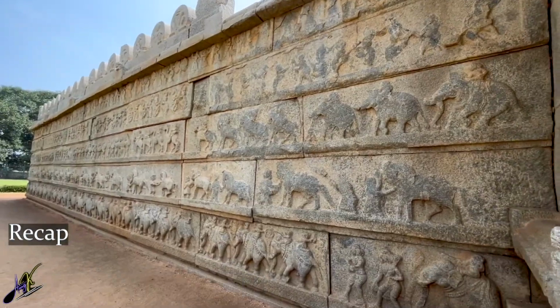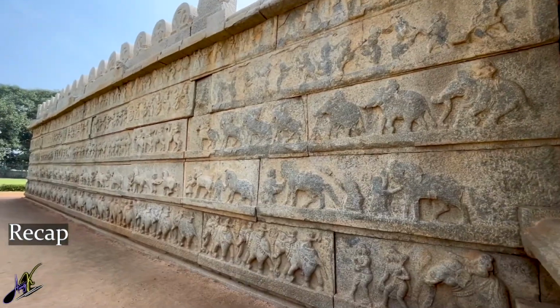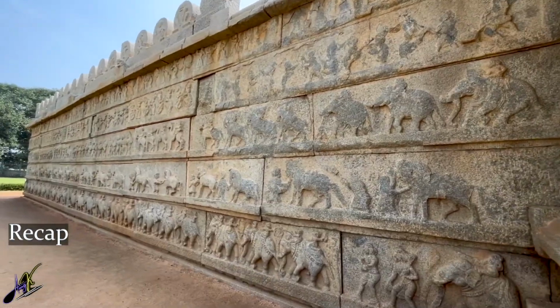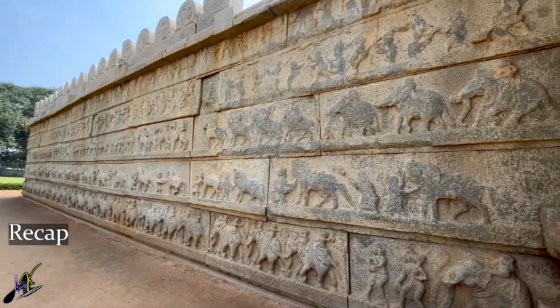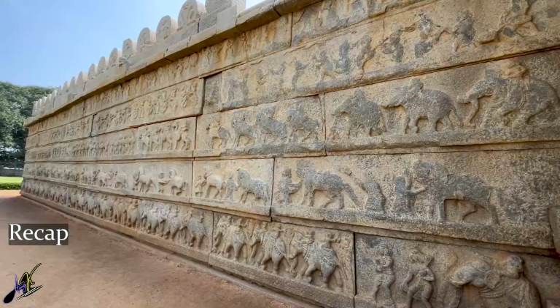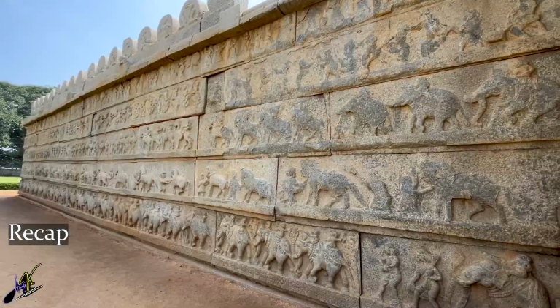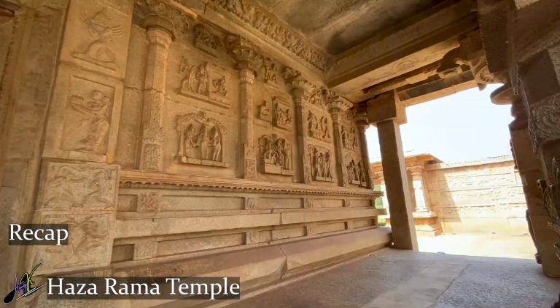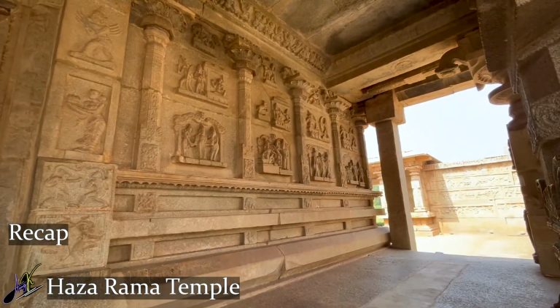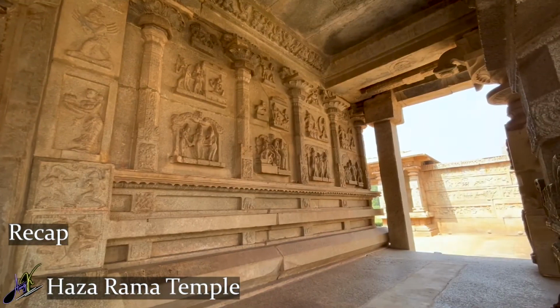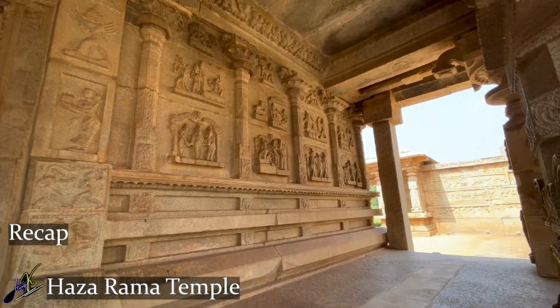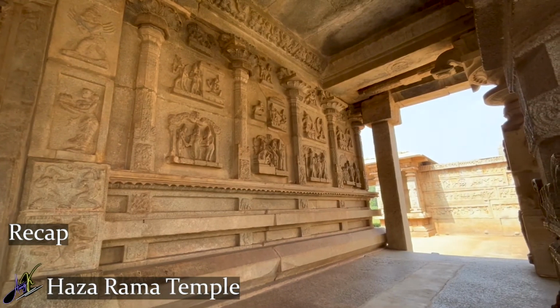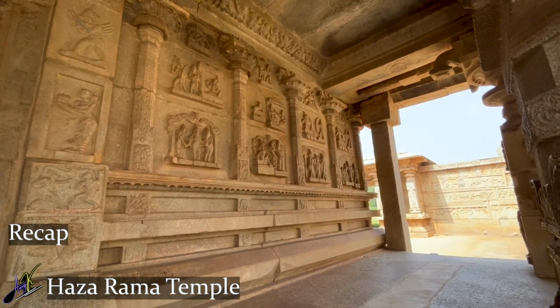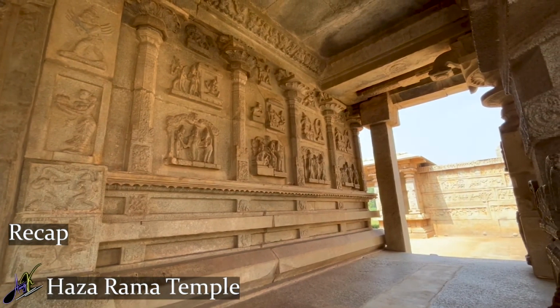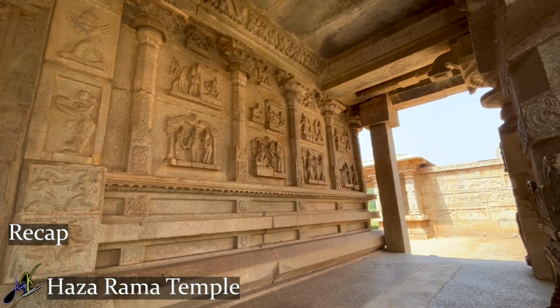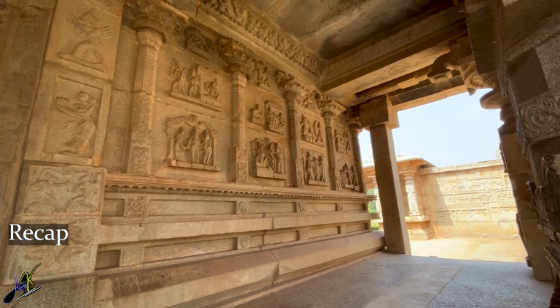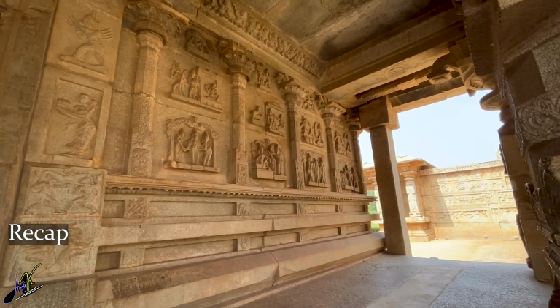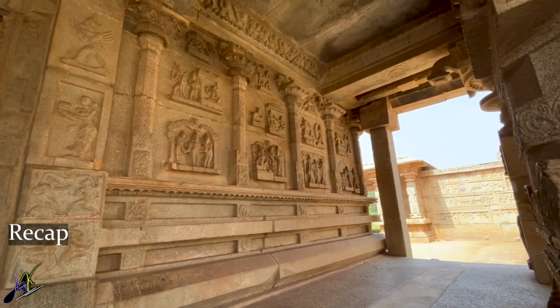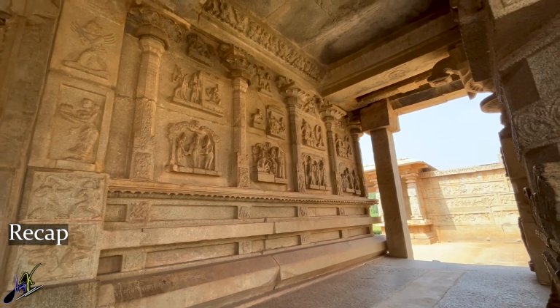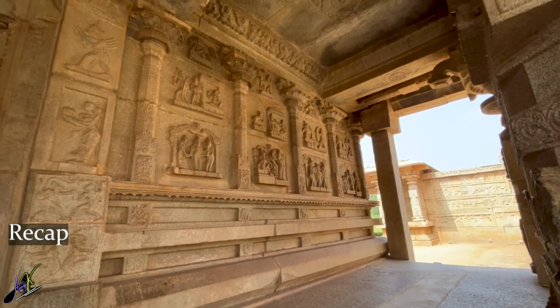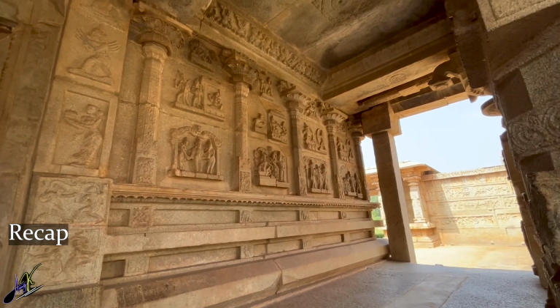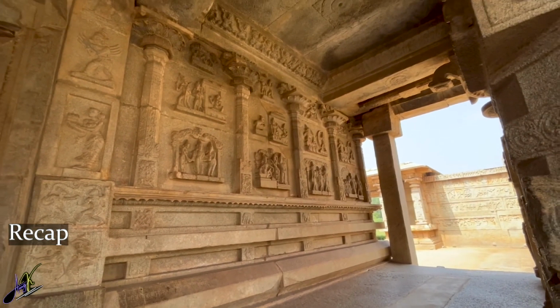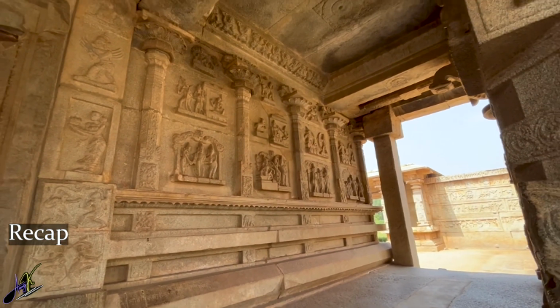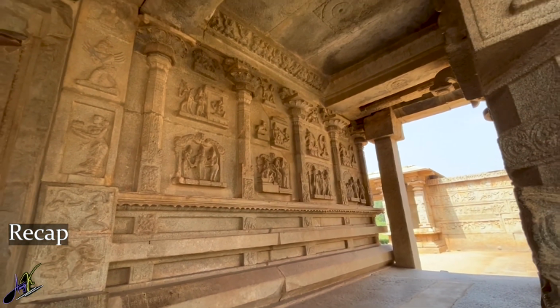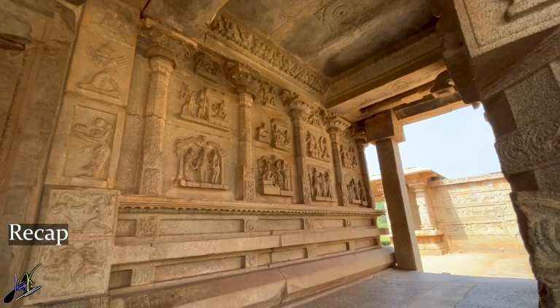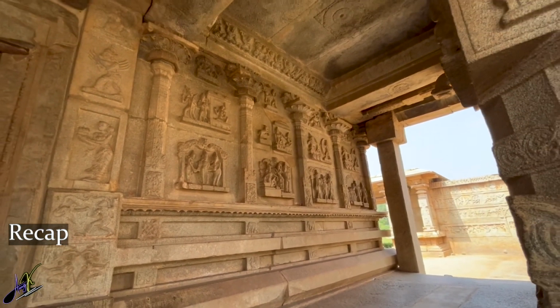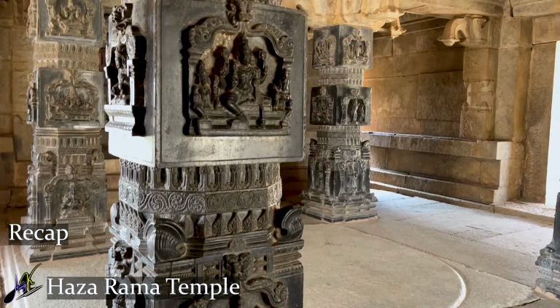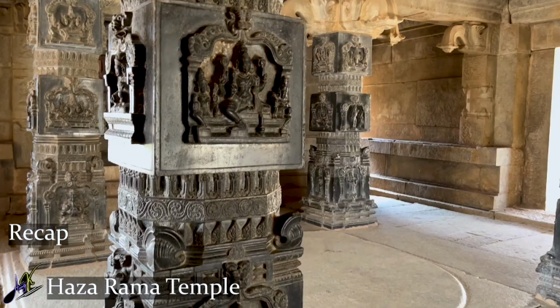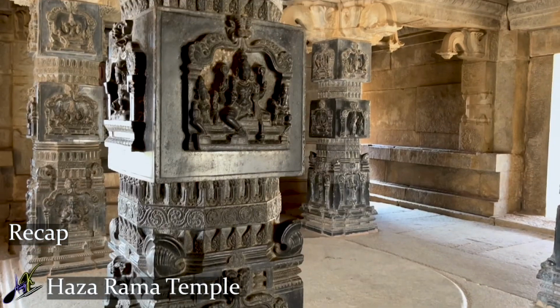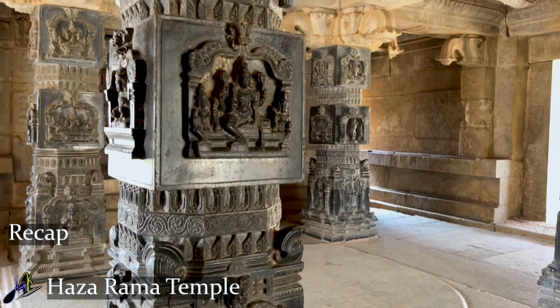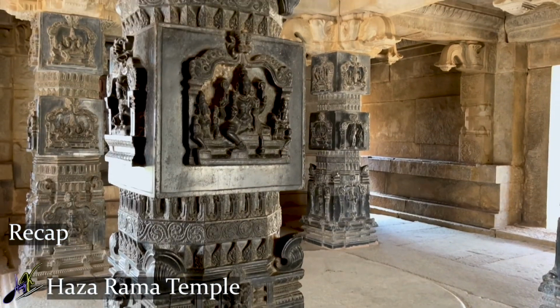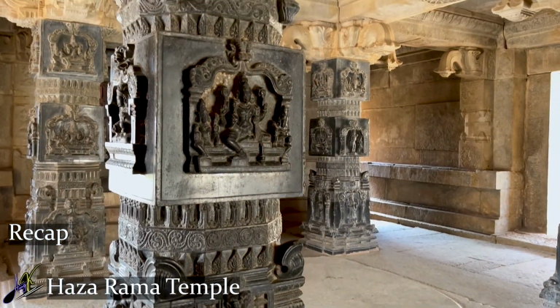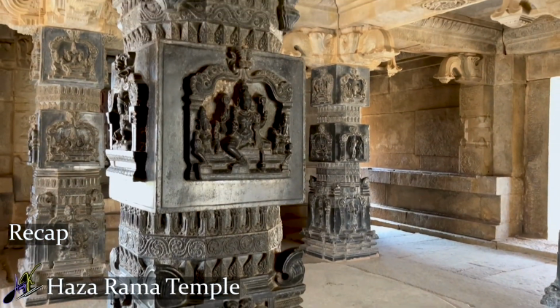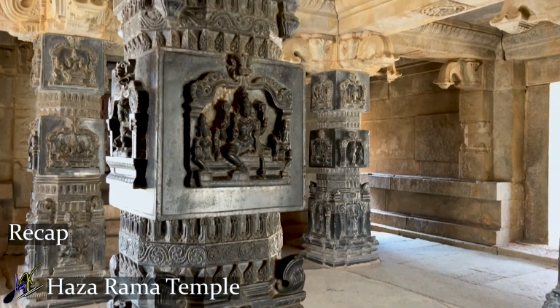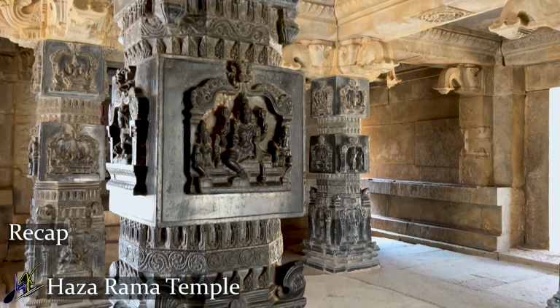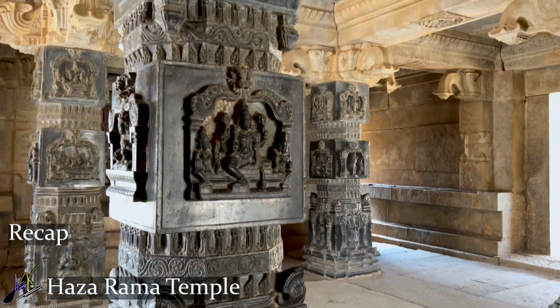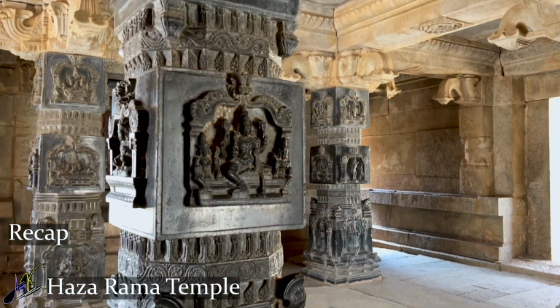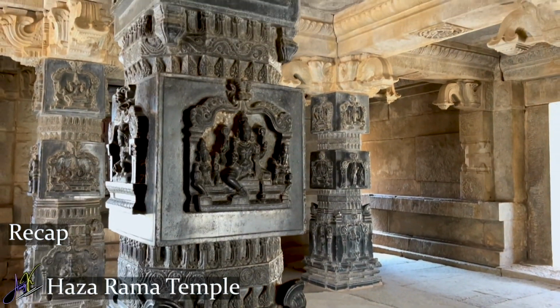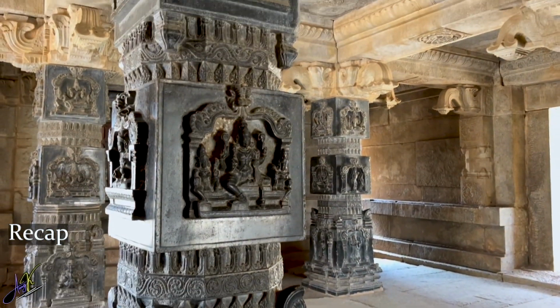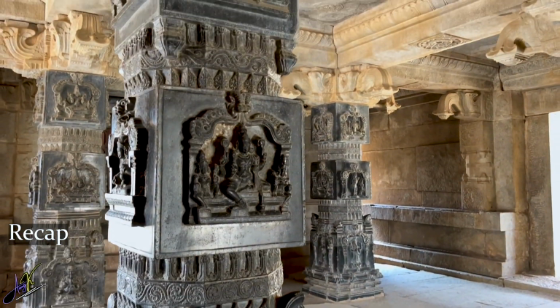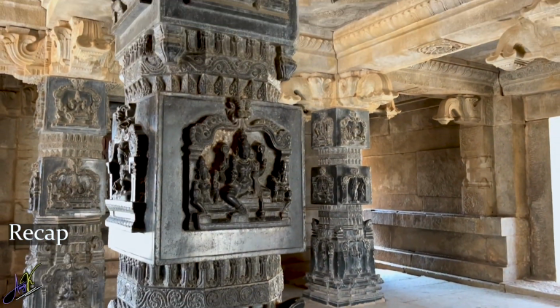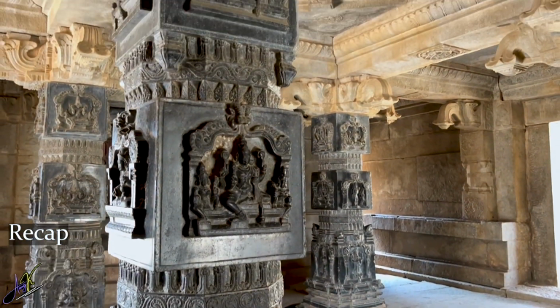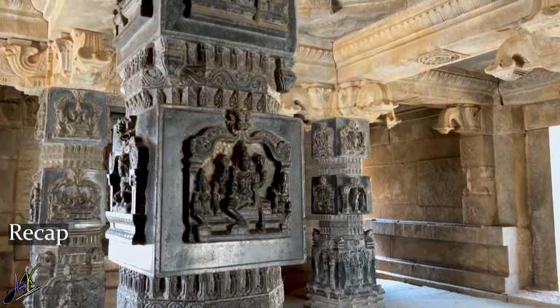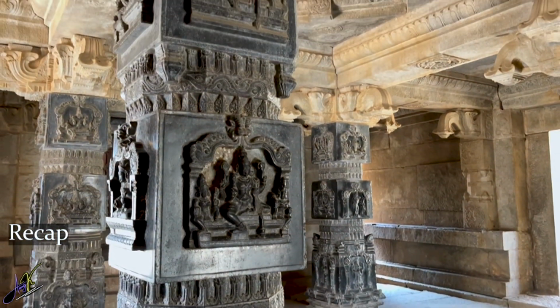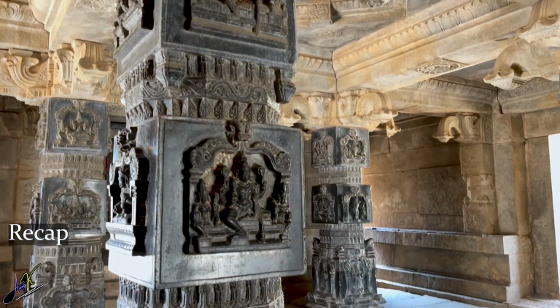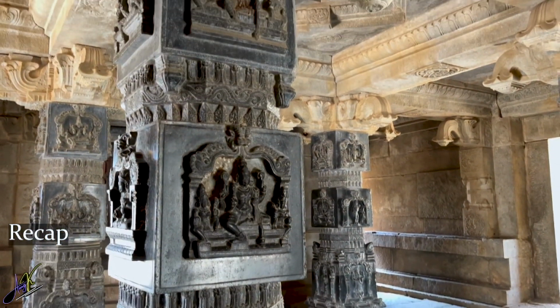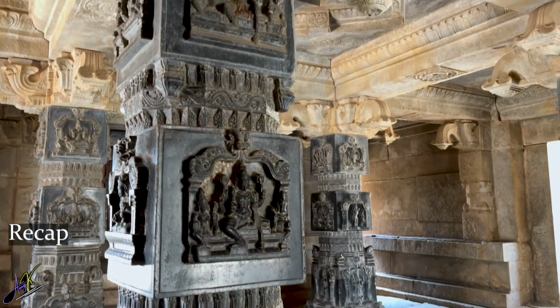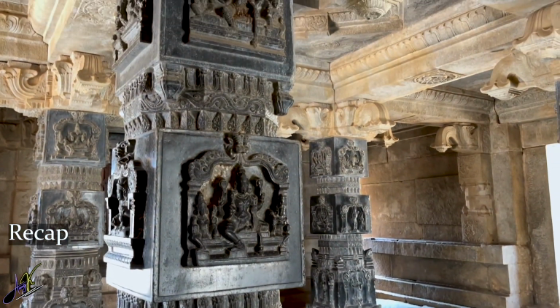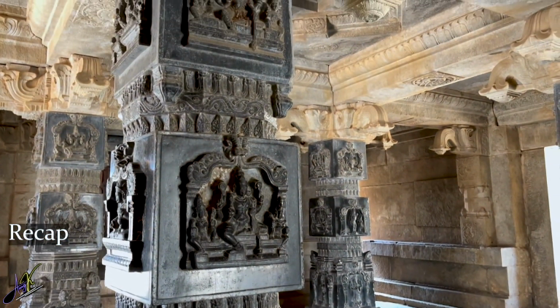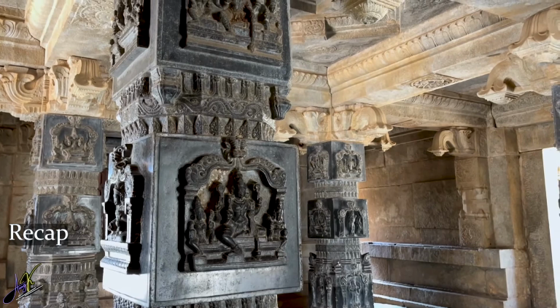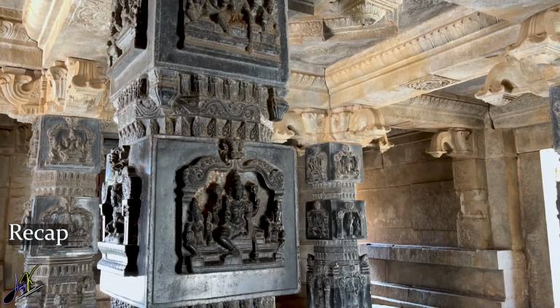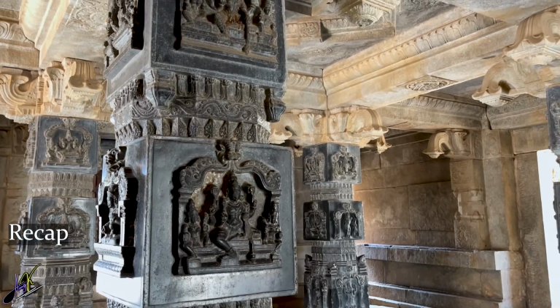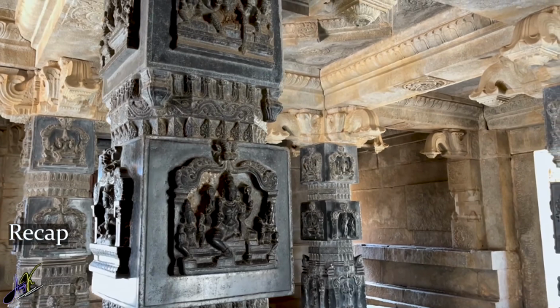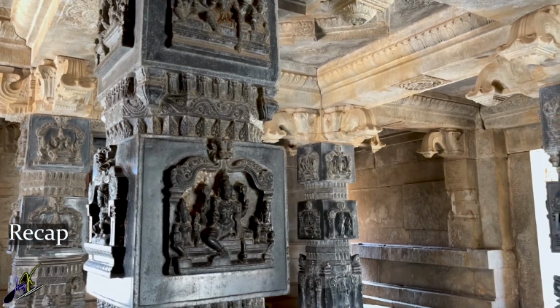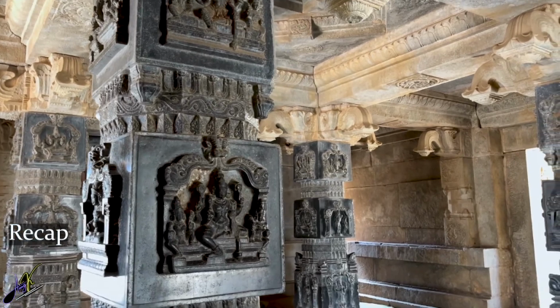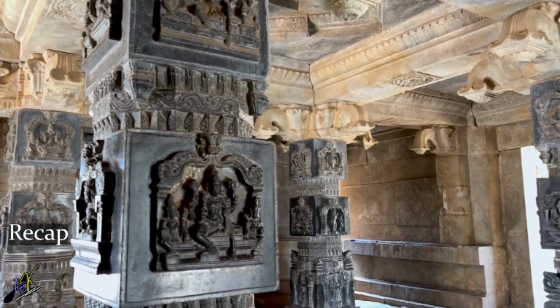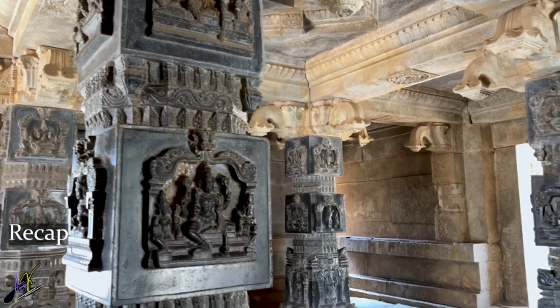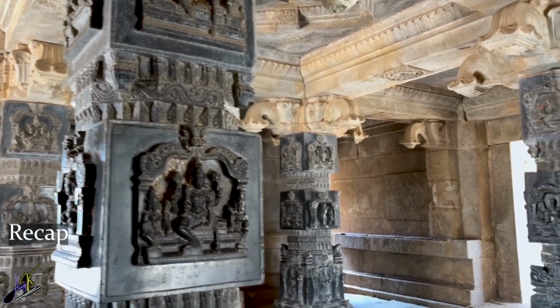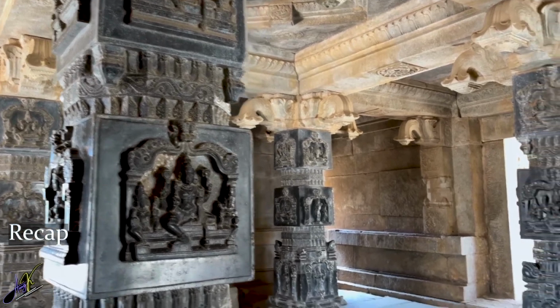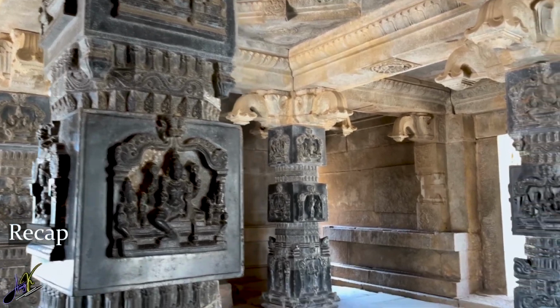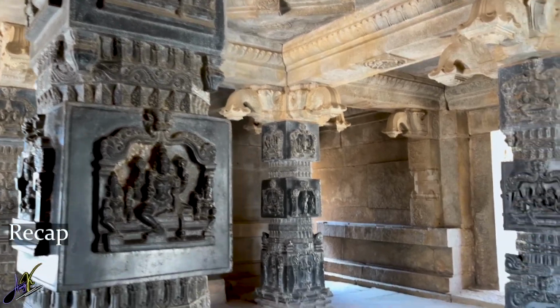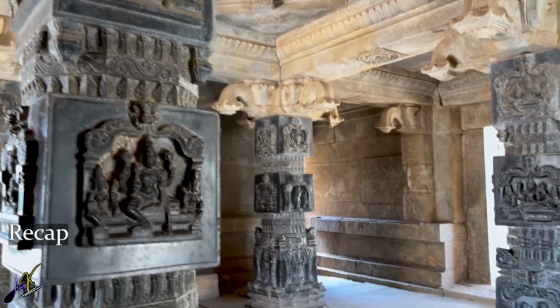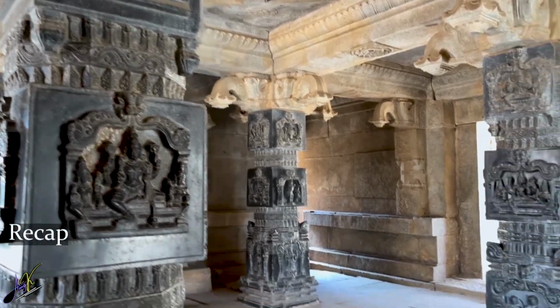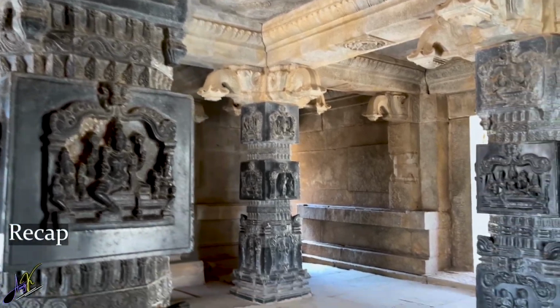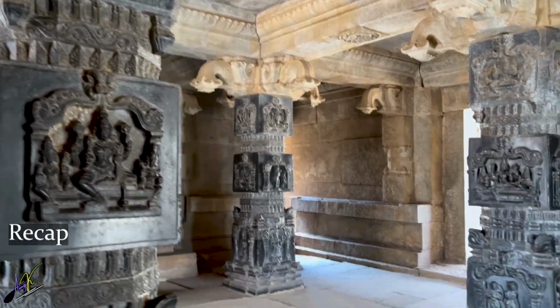In today's video, we will see the royal side of Hampi, also known as the royal enclosures. So buckle up and get ready.